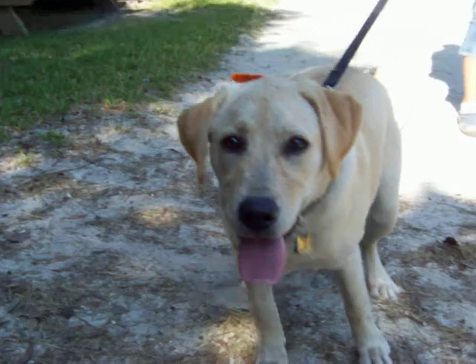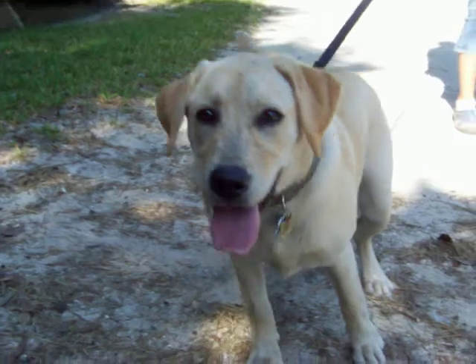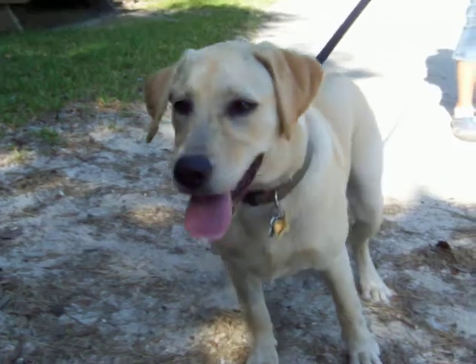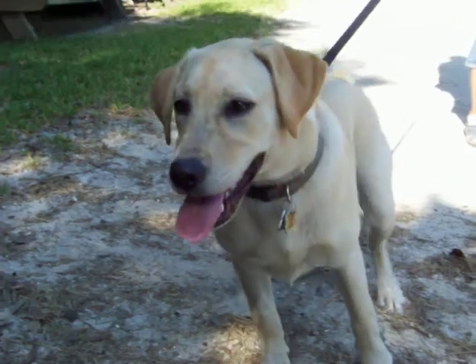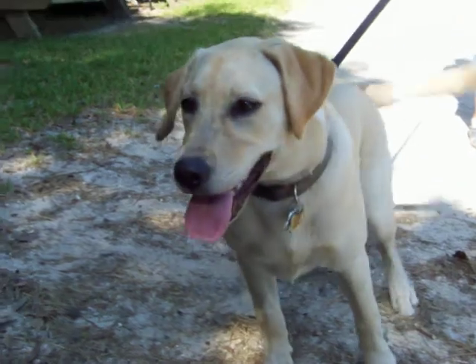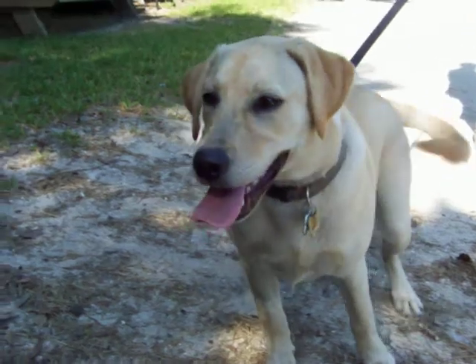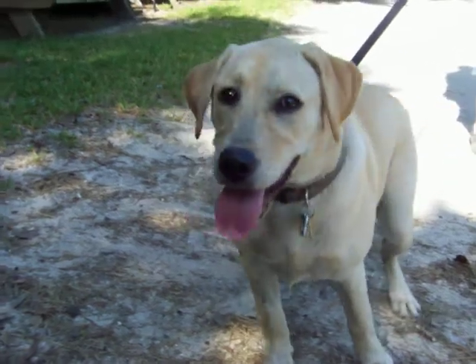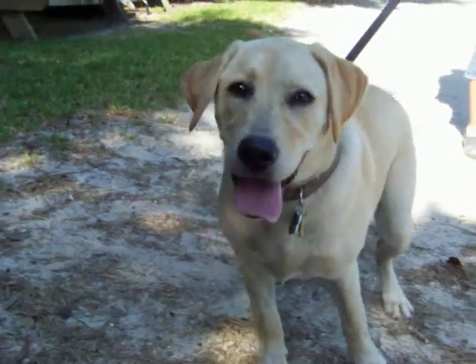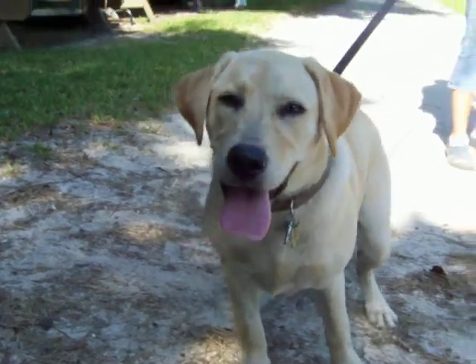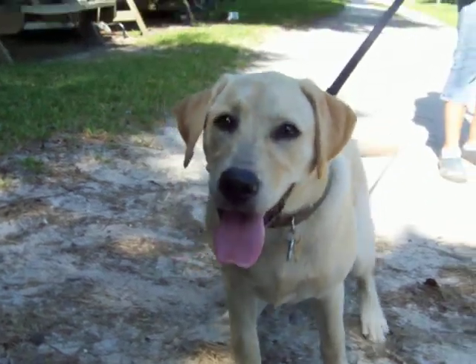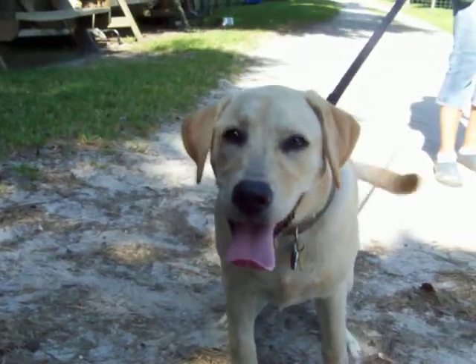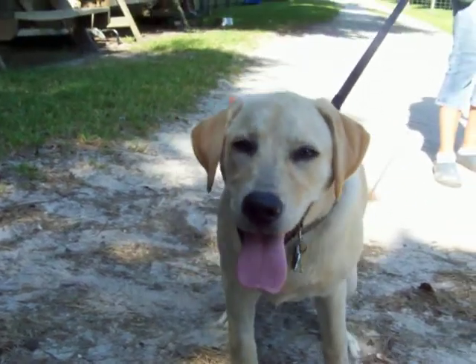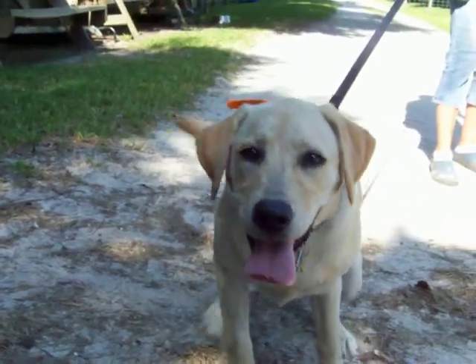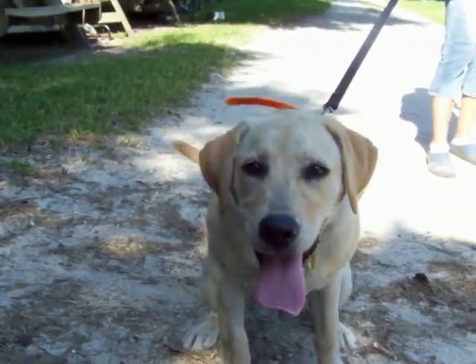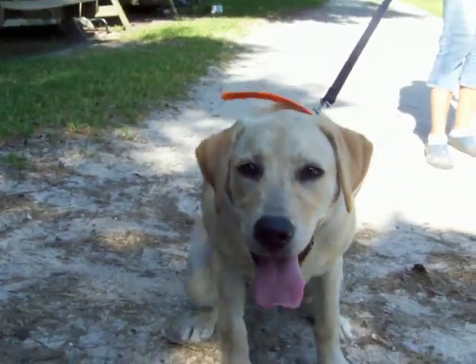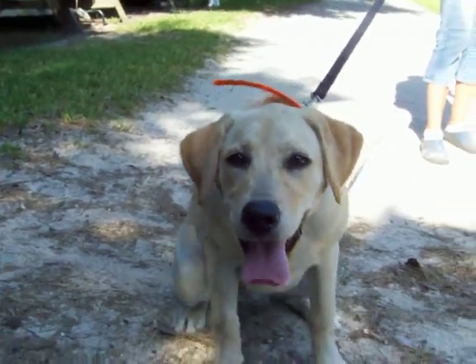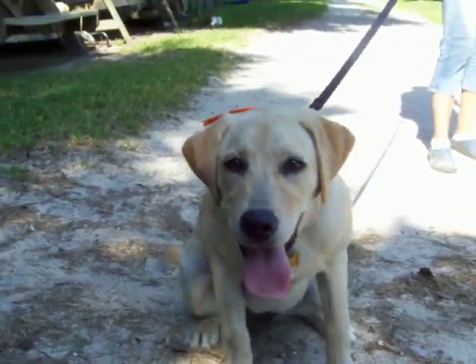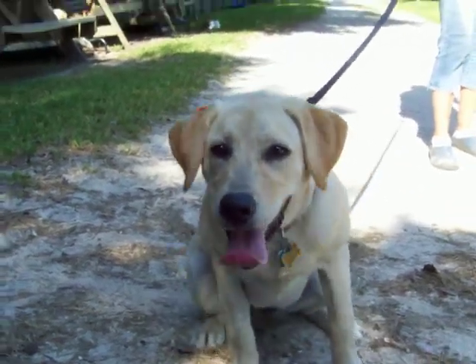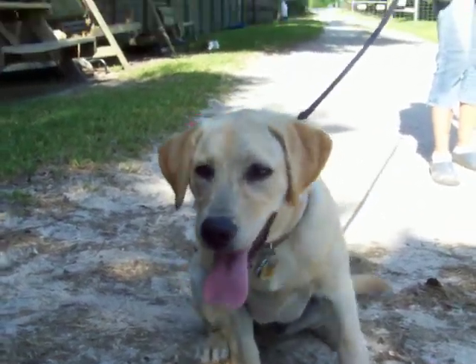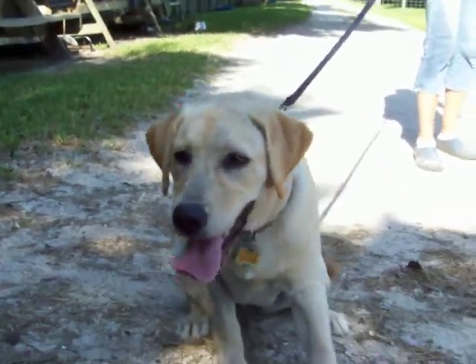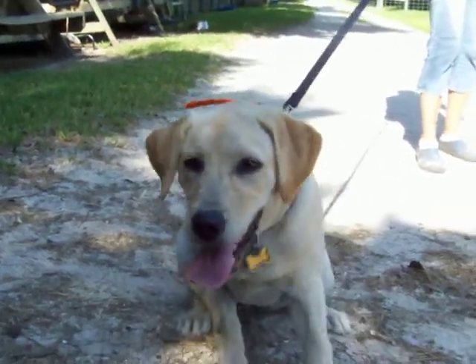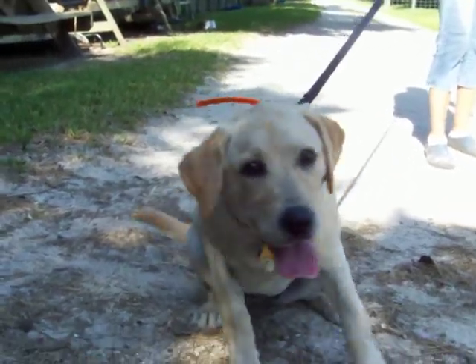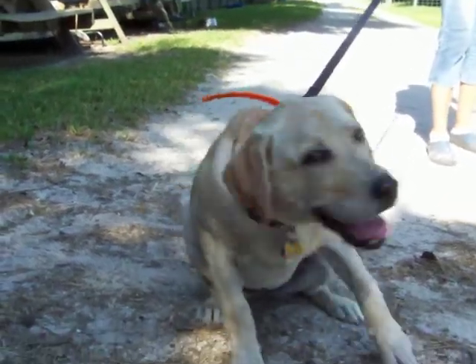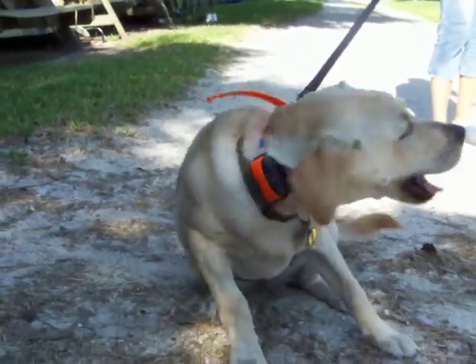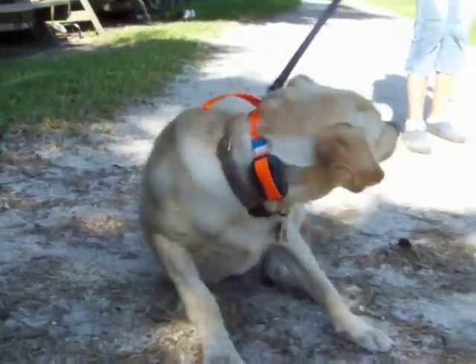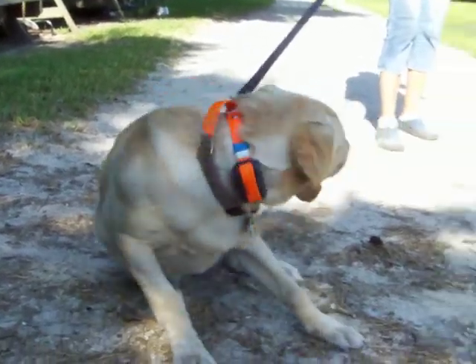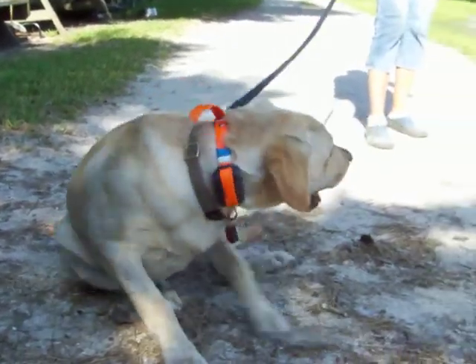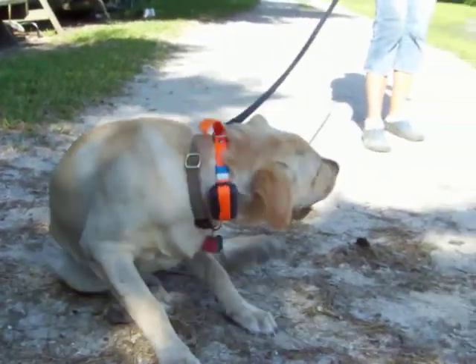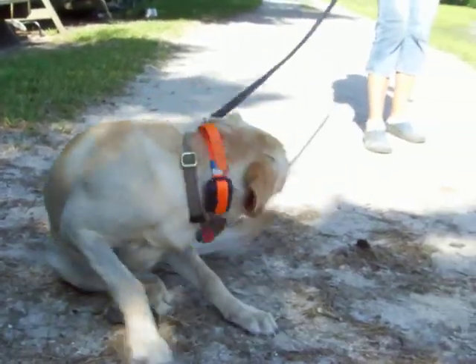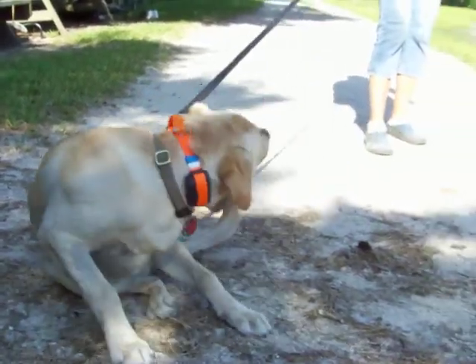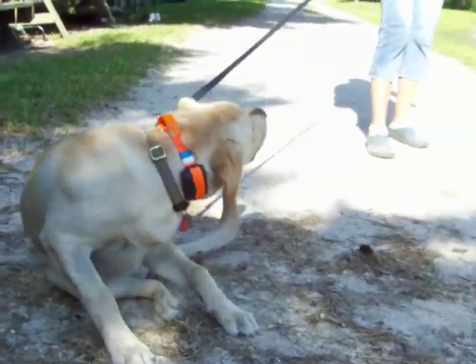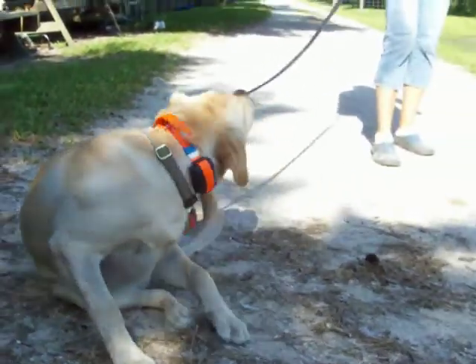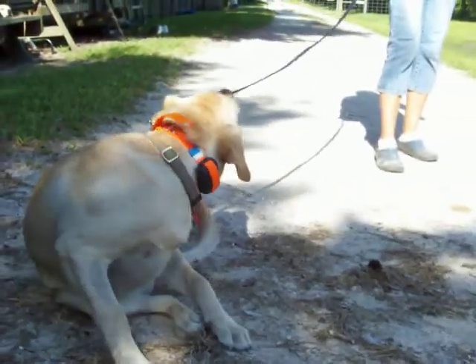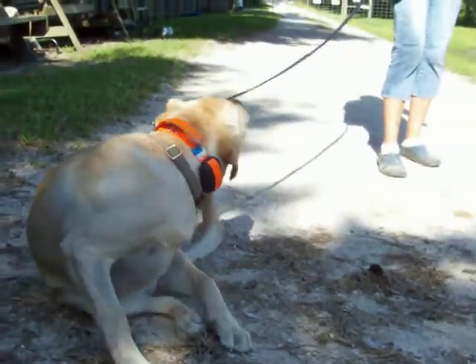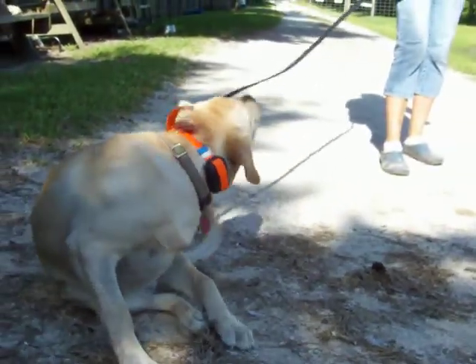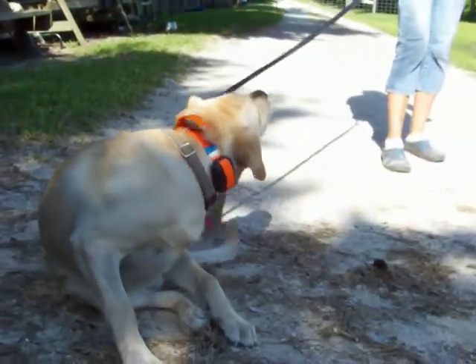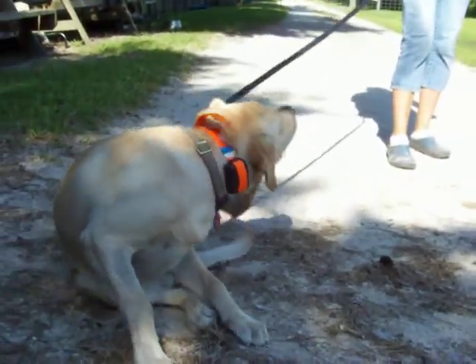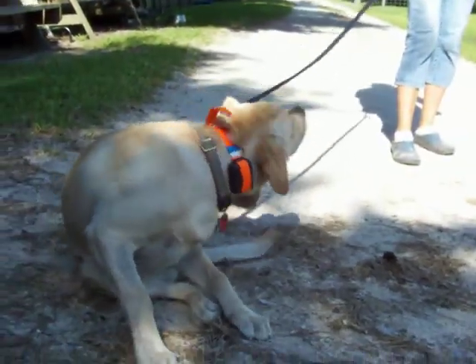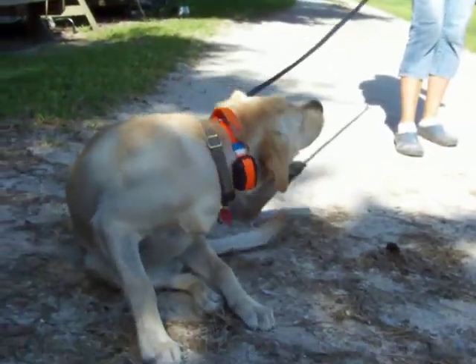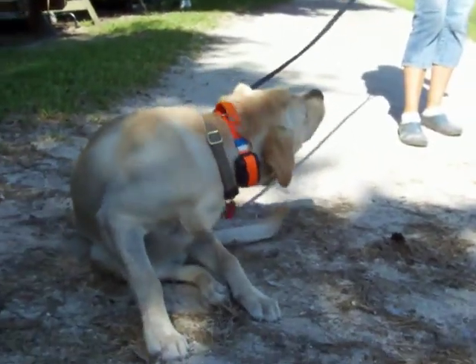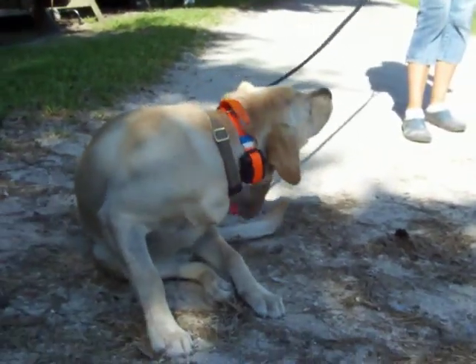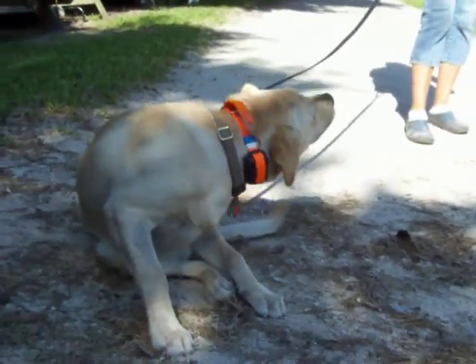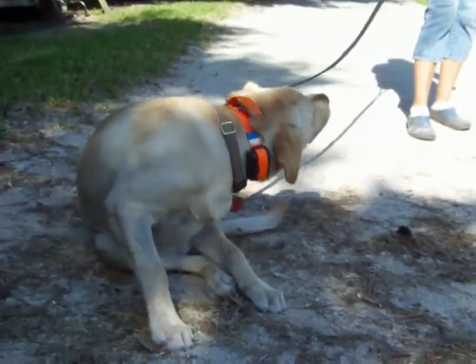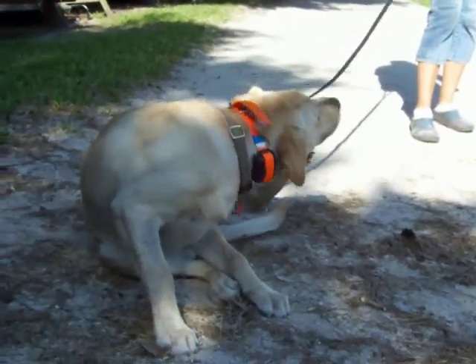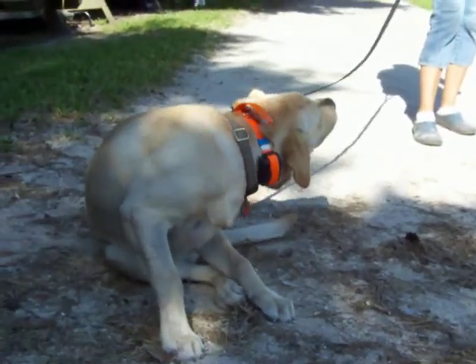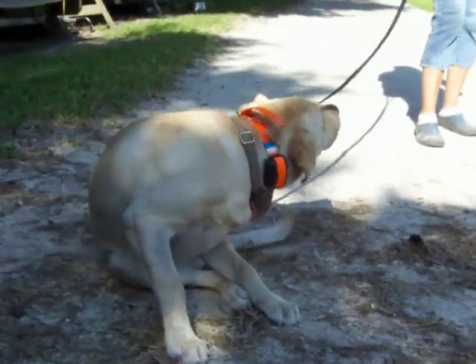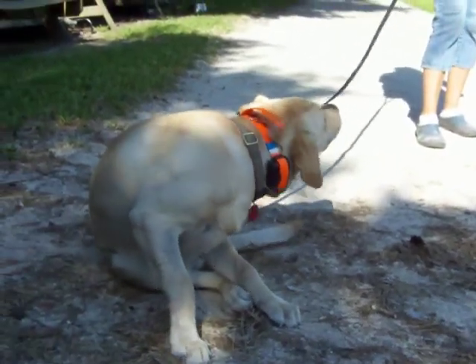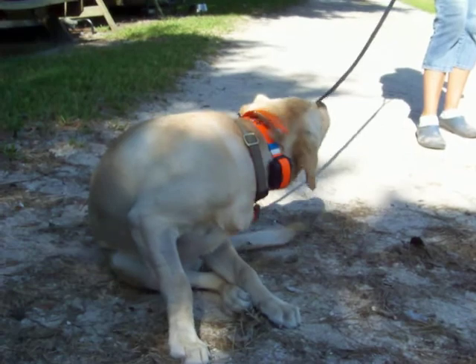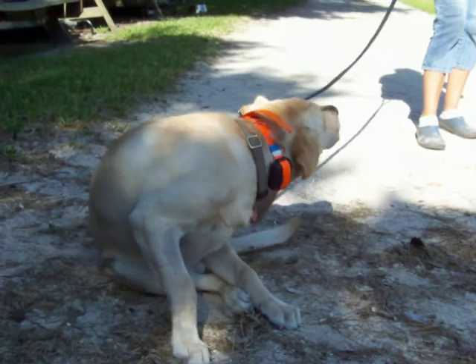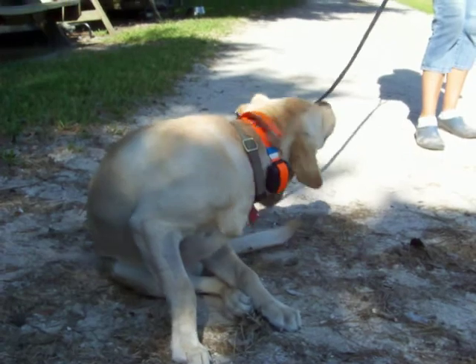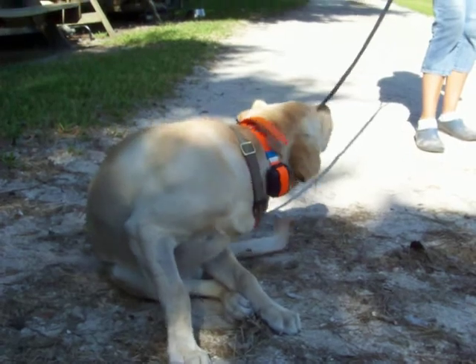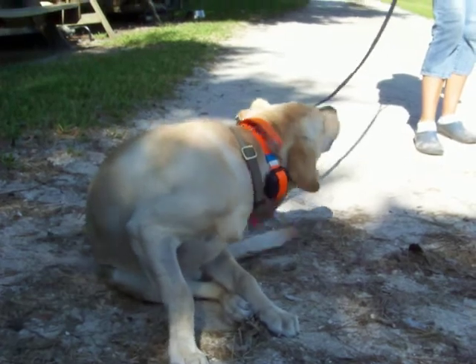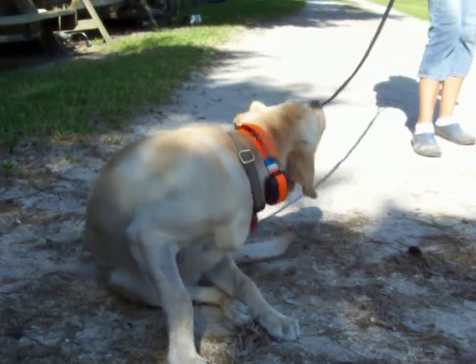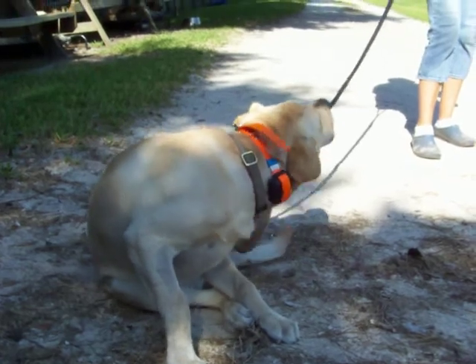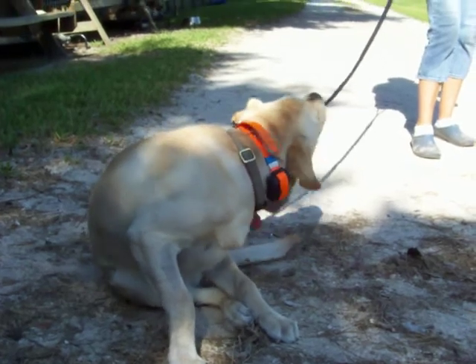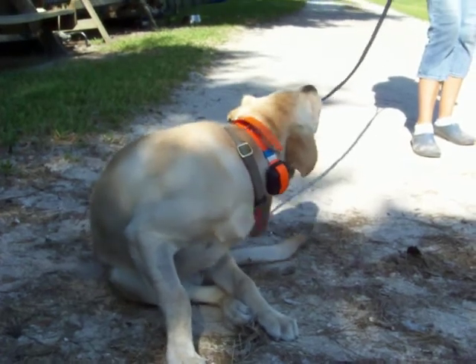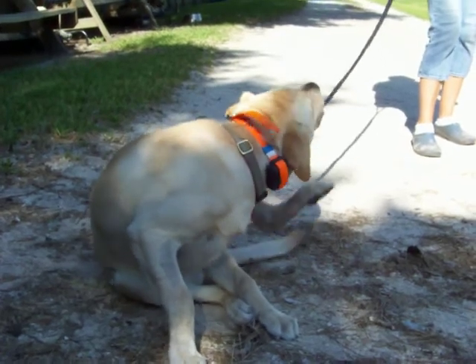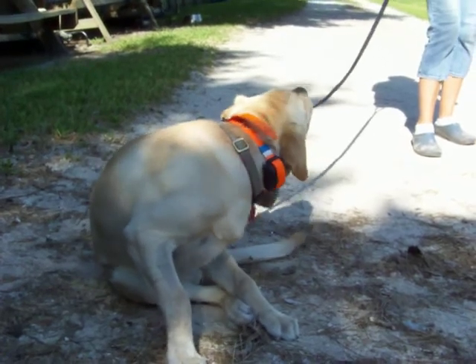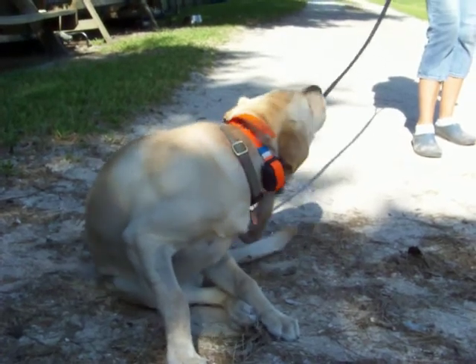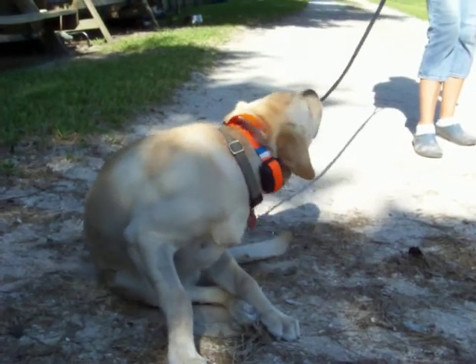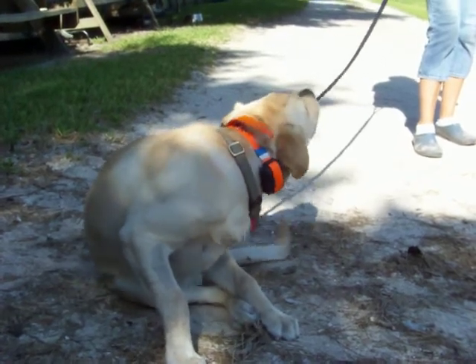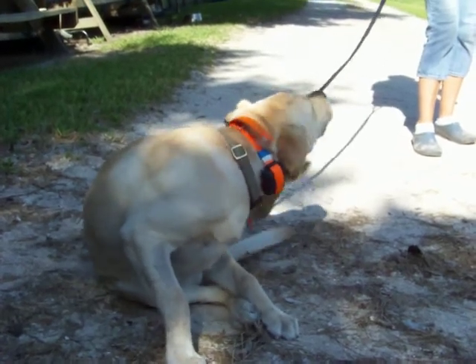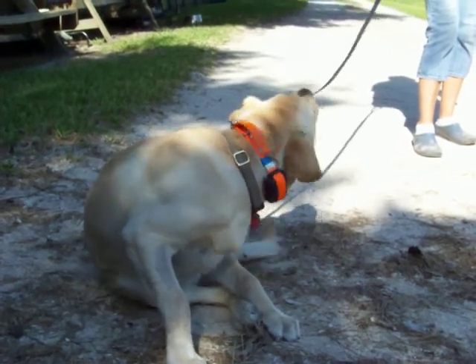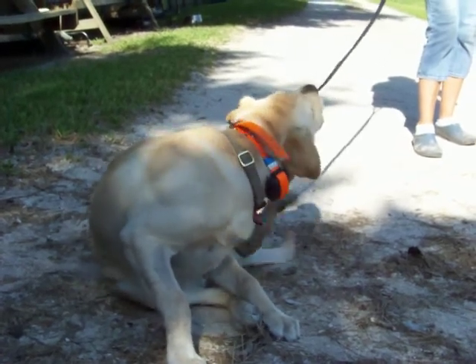Hi guys, we're back with Fiona. This is one of the puppies from the Sundance Litter. I'm sure you guys remember Fiona — she was the small one from the litter.